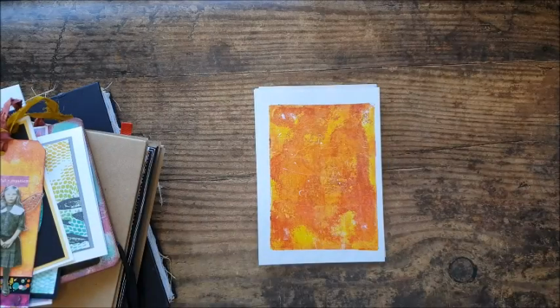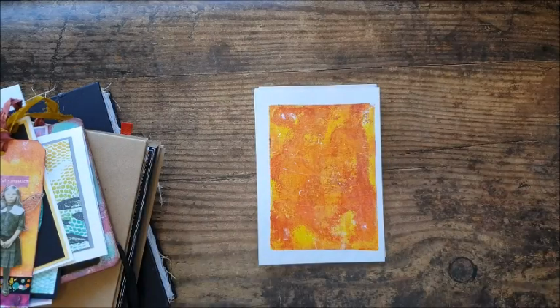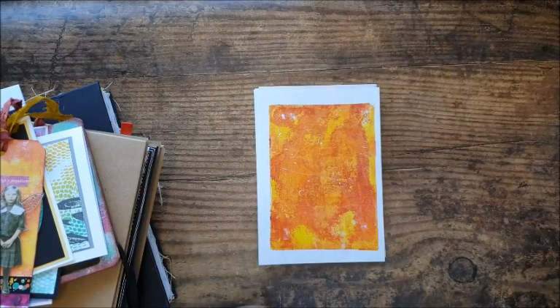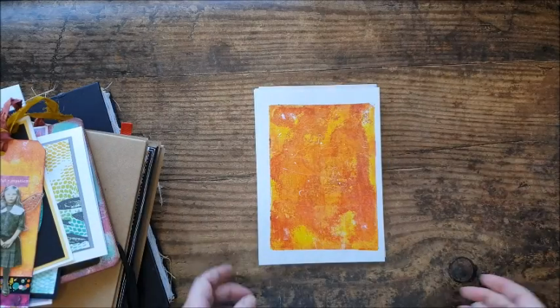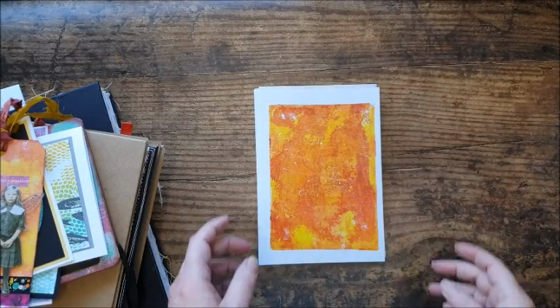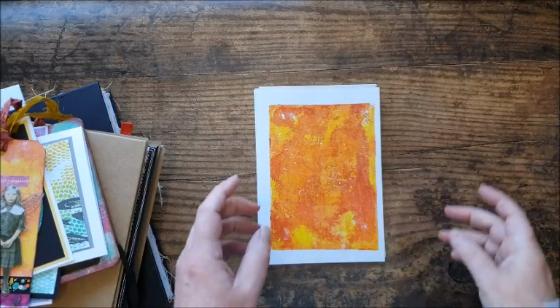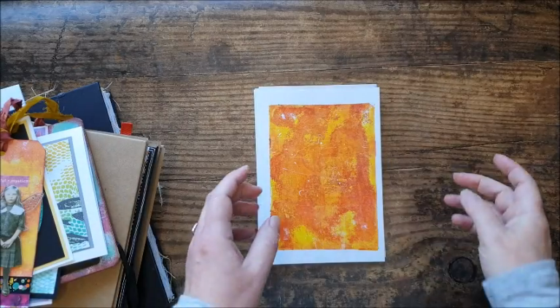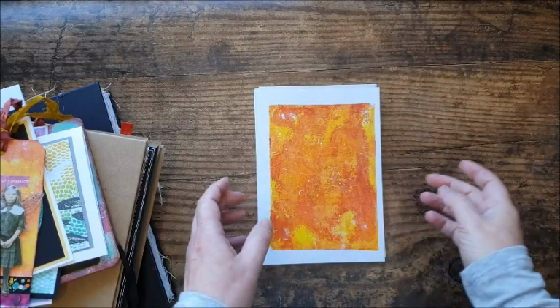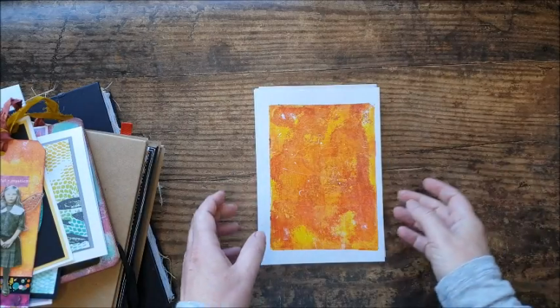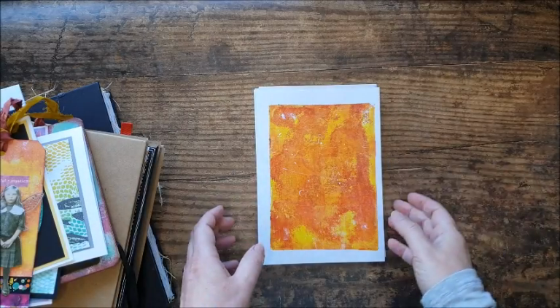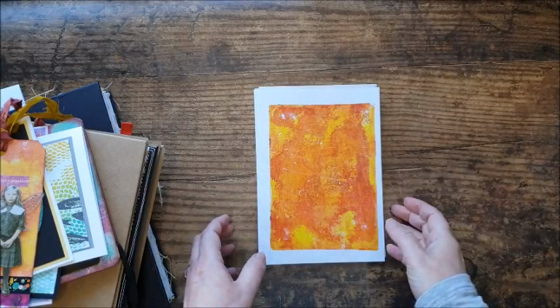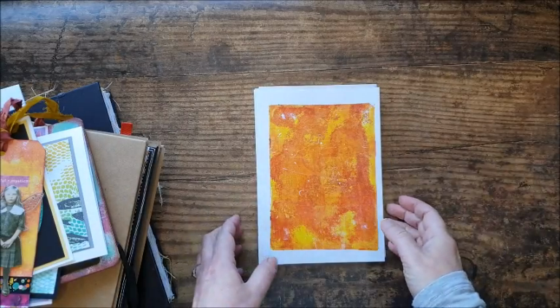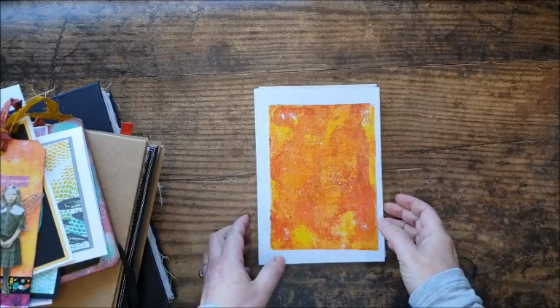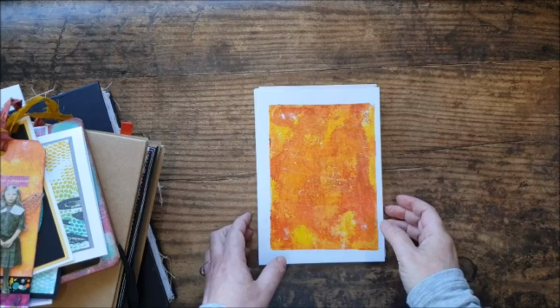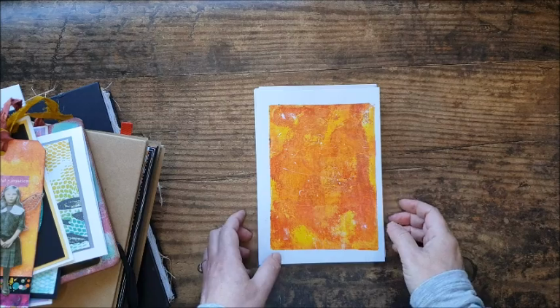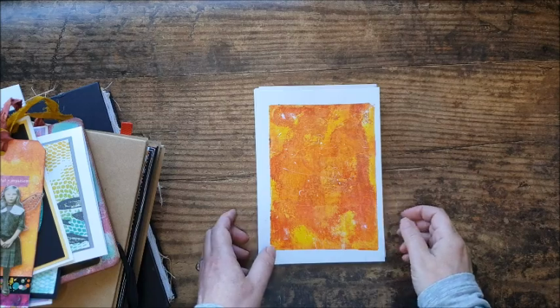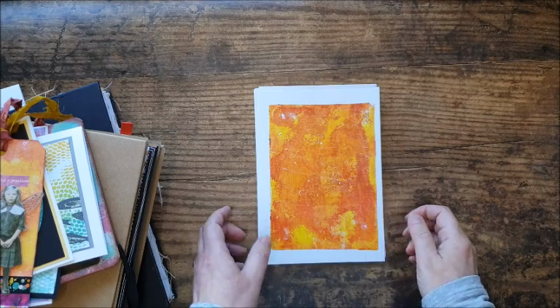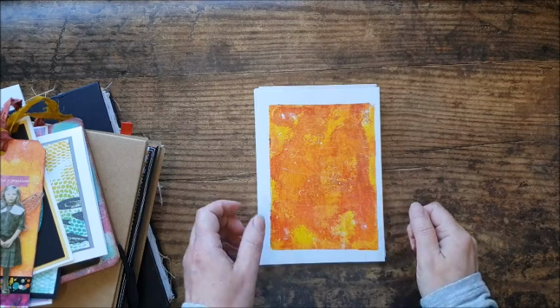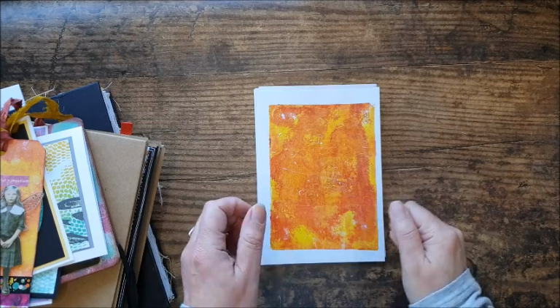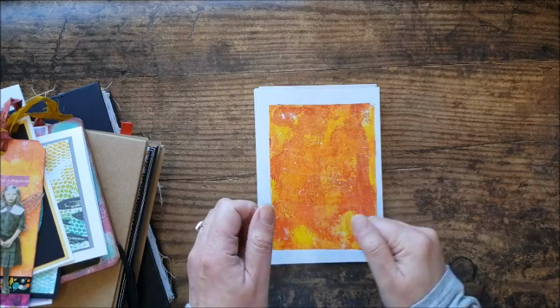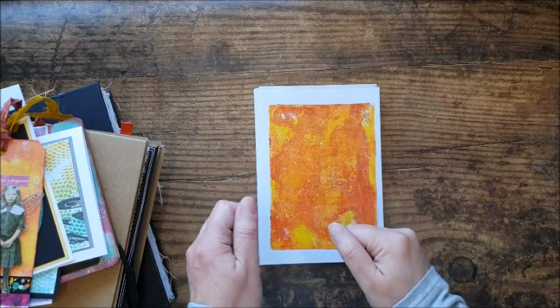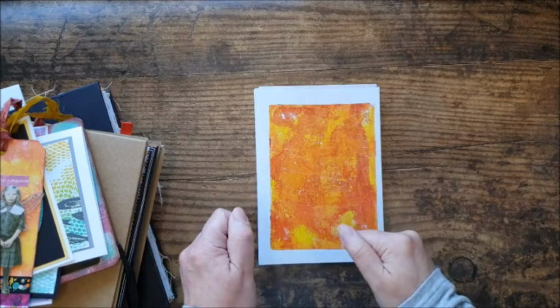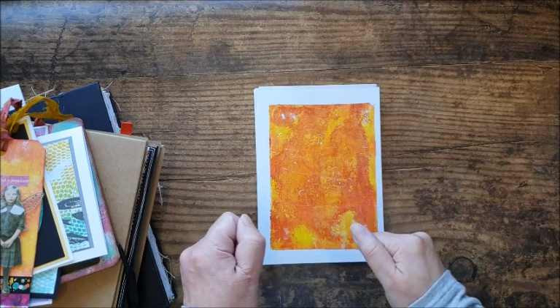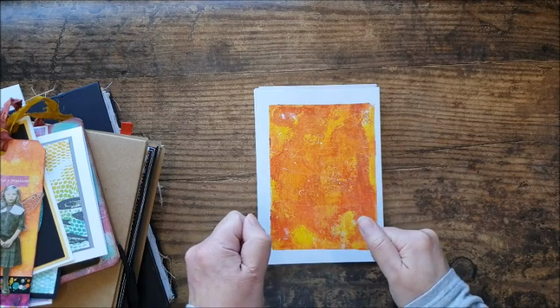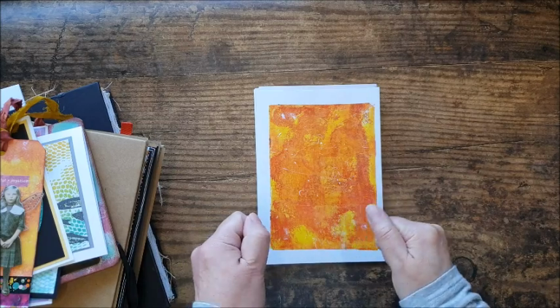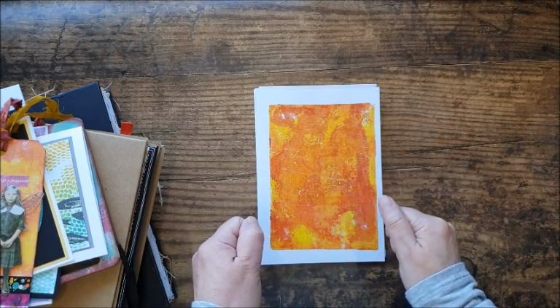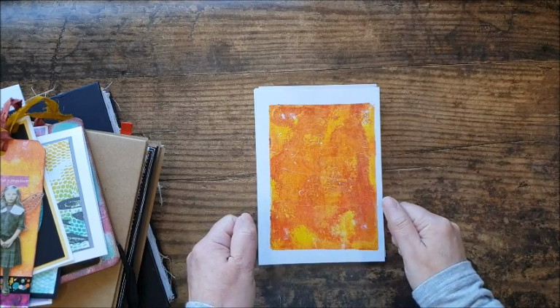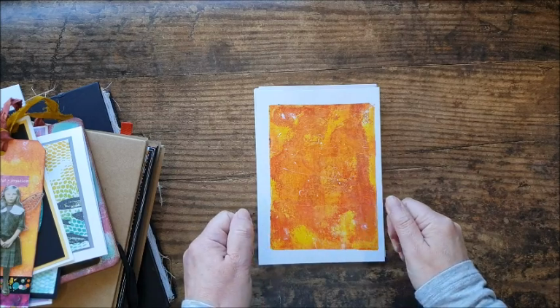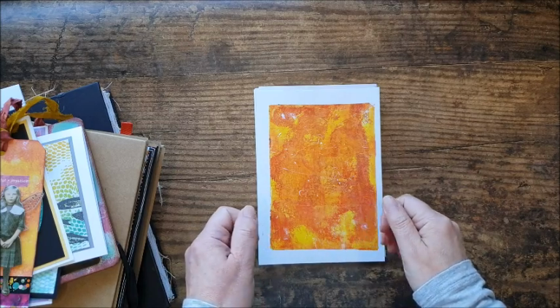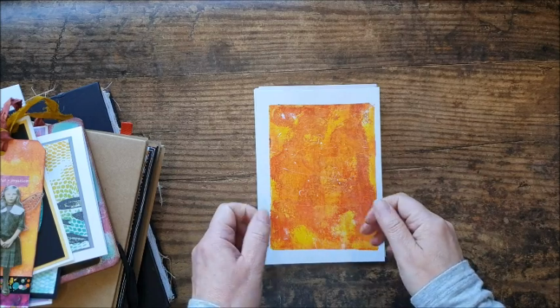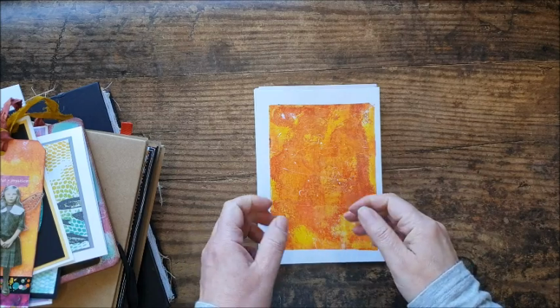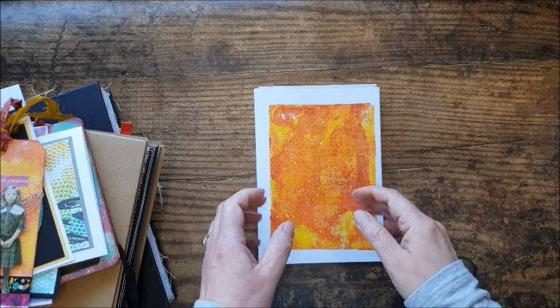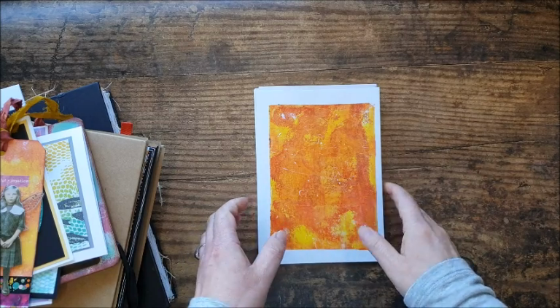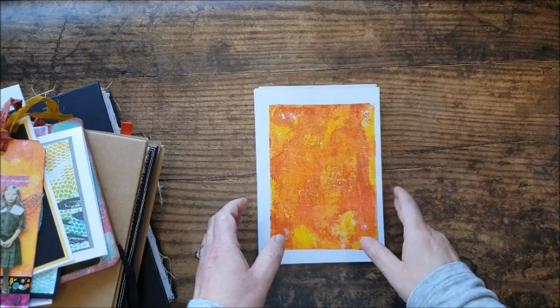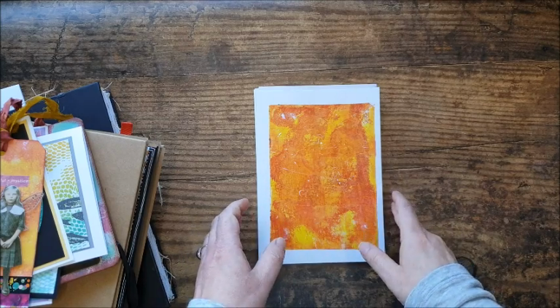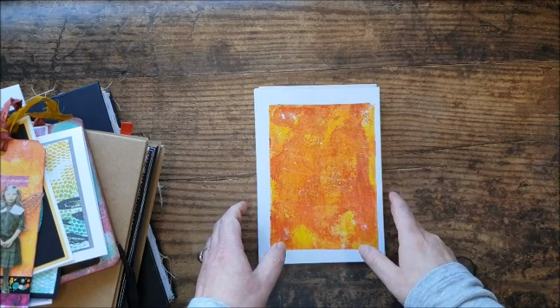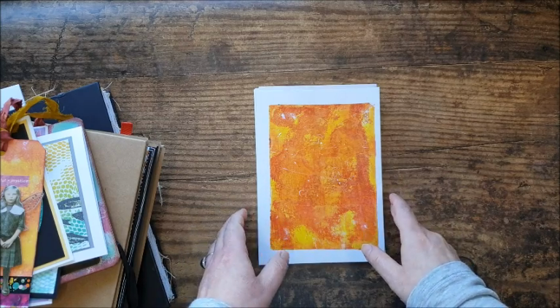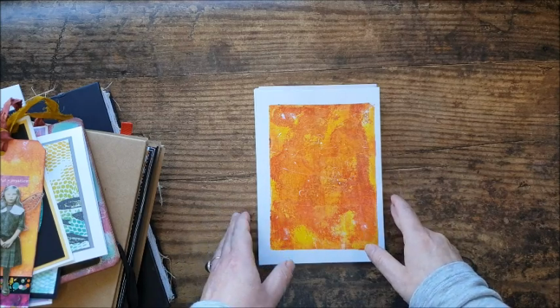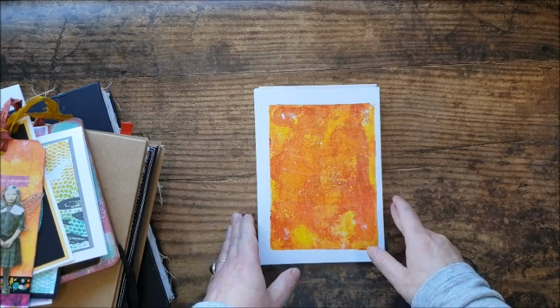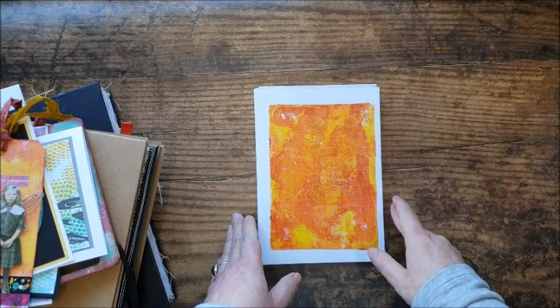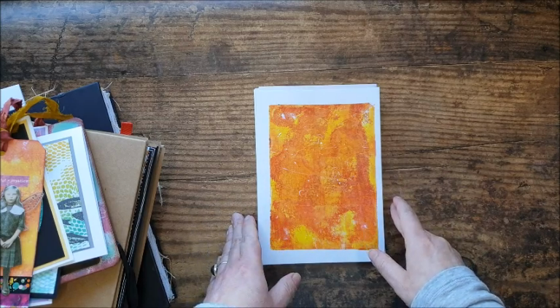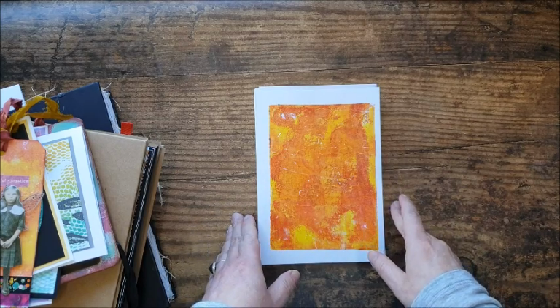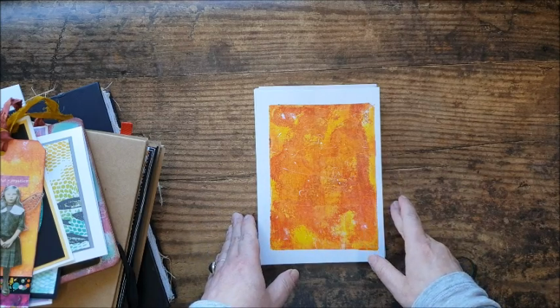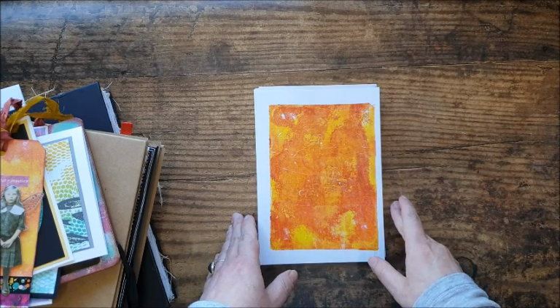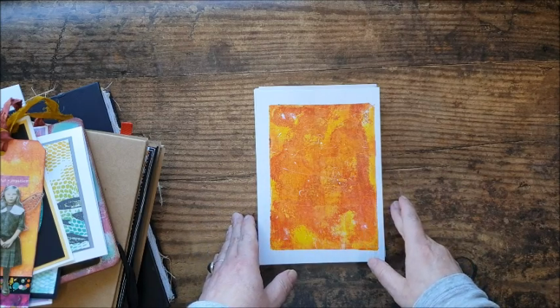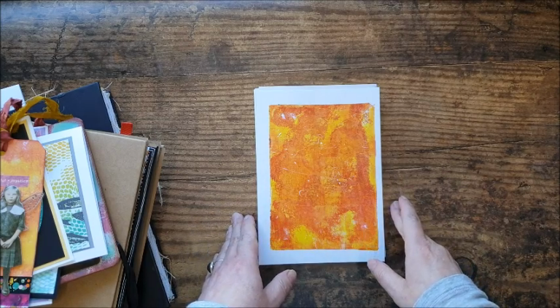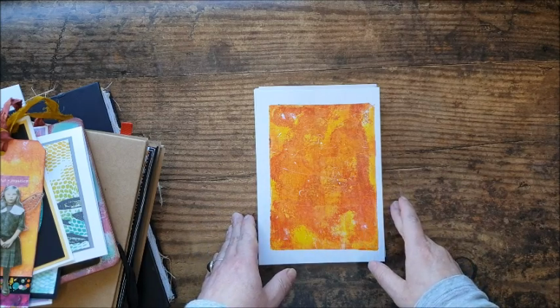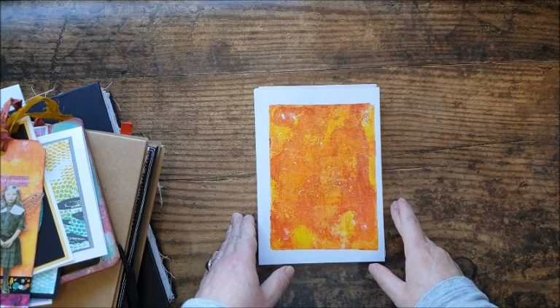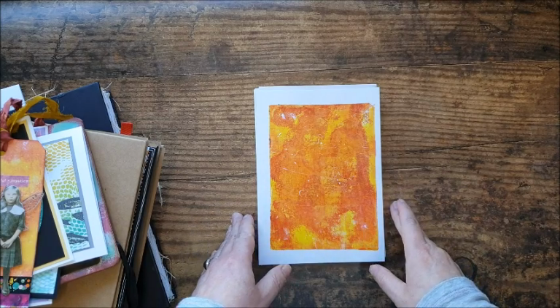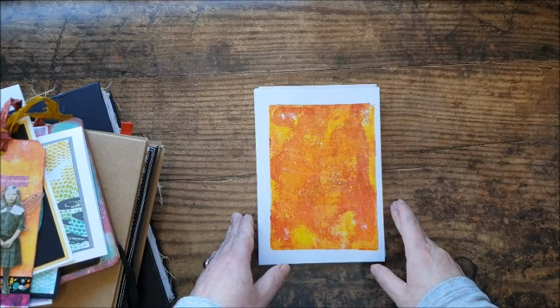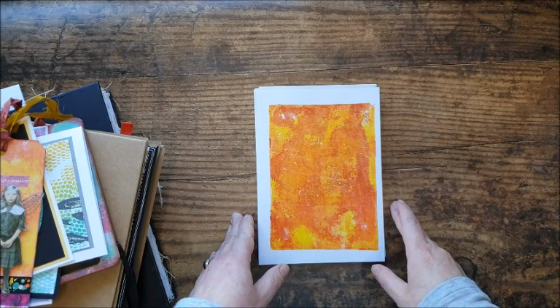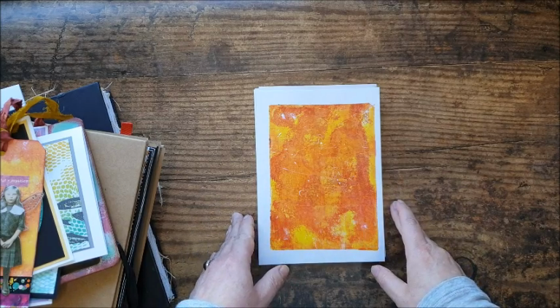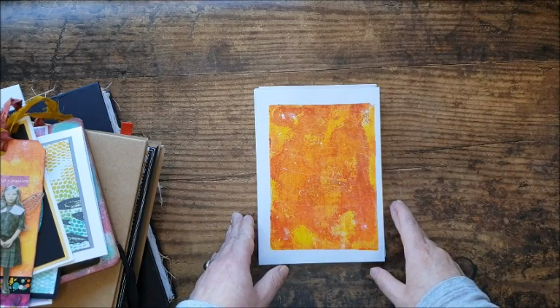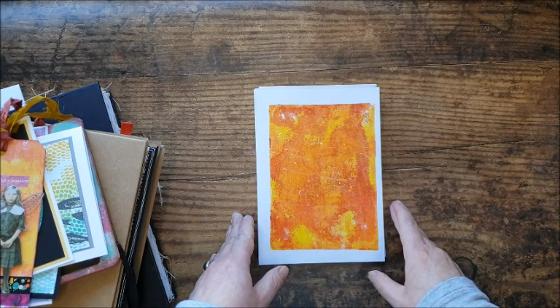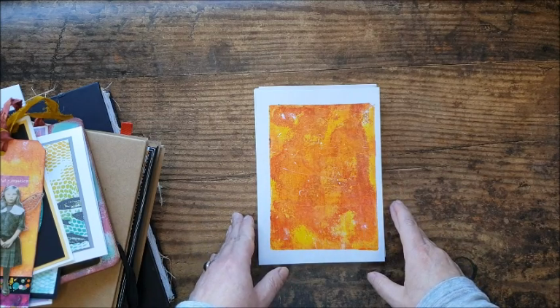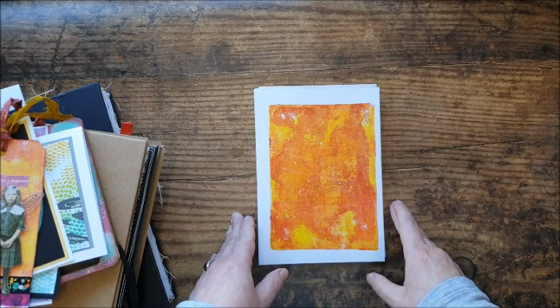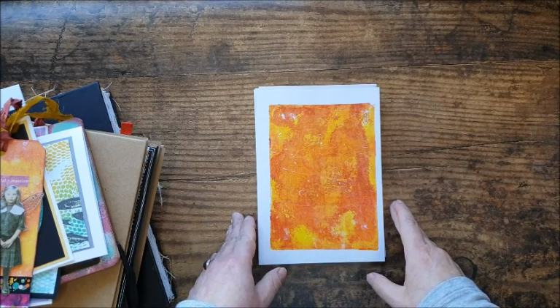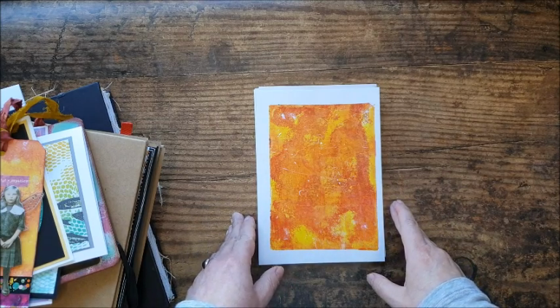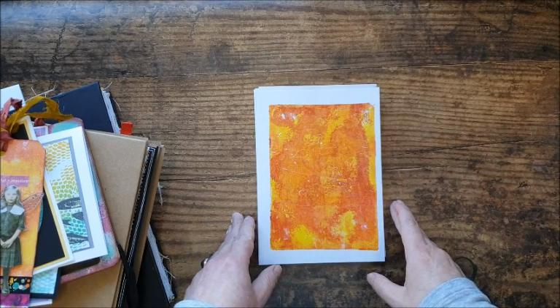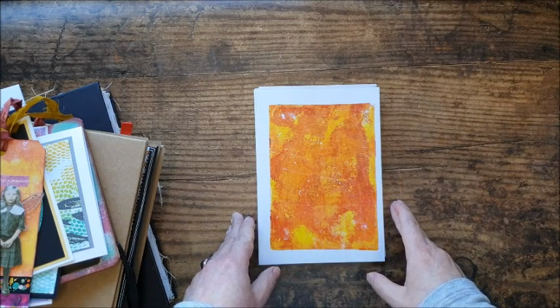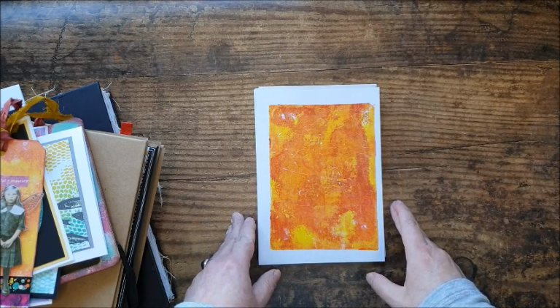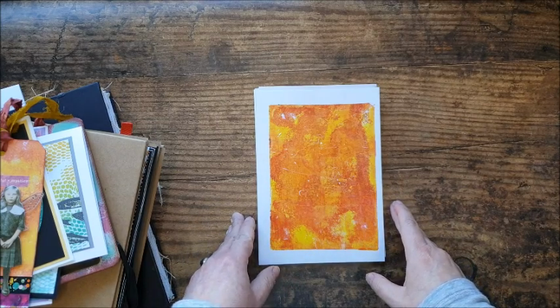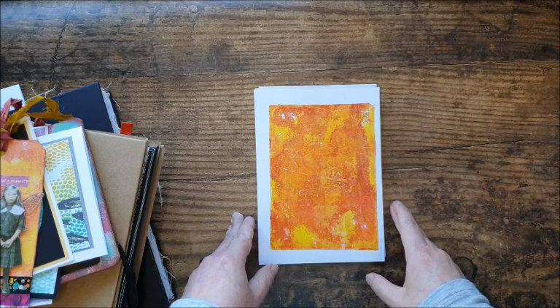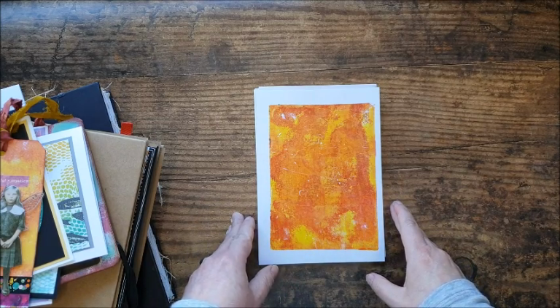Hello, as promised I'm back this week sharing some projects that I've made using the prints we created in last week's video.